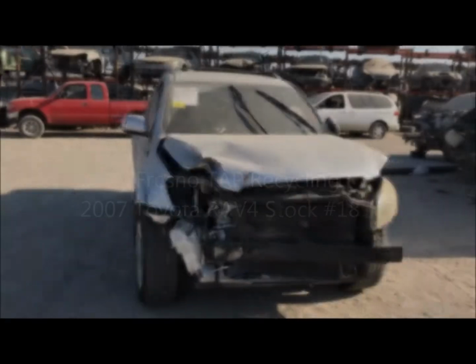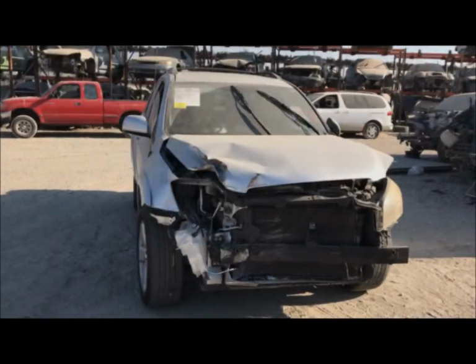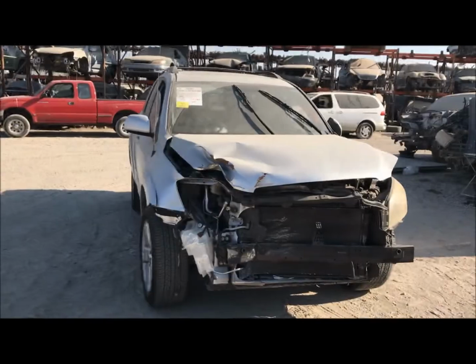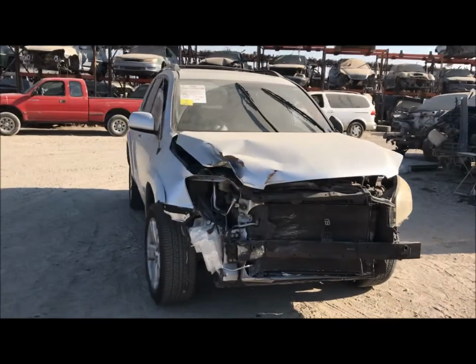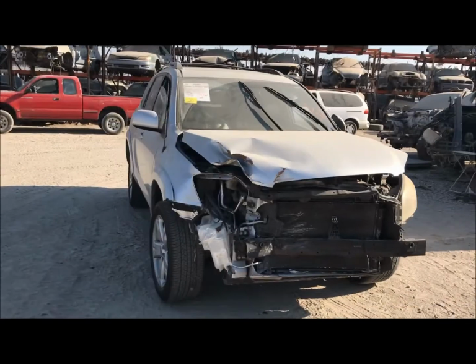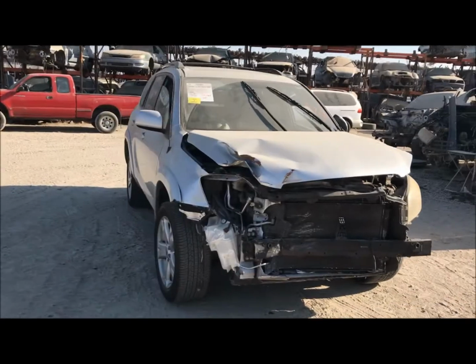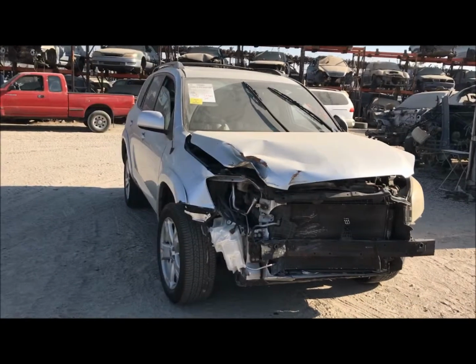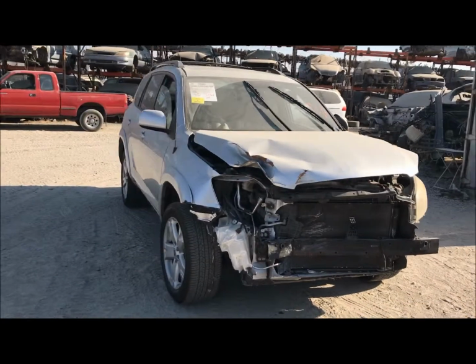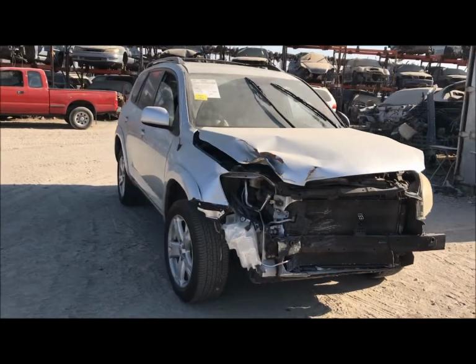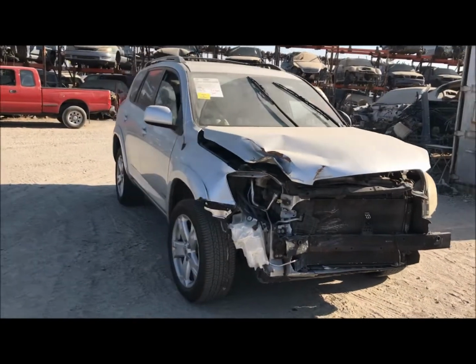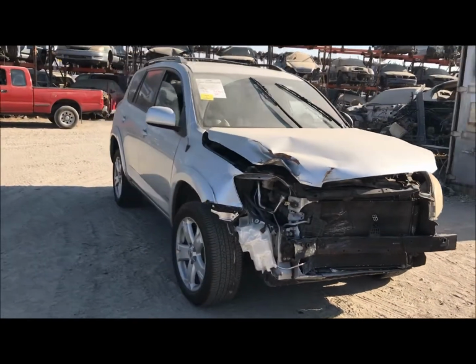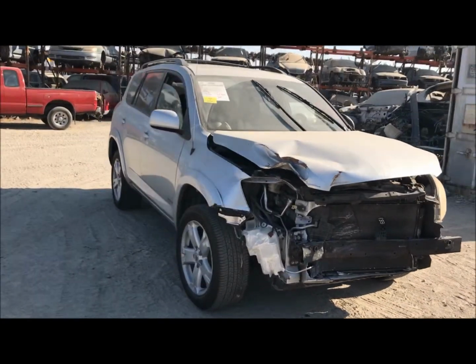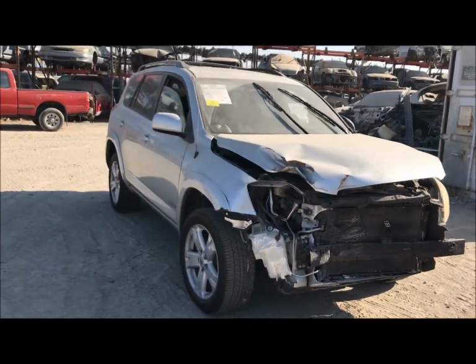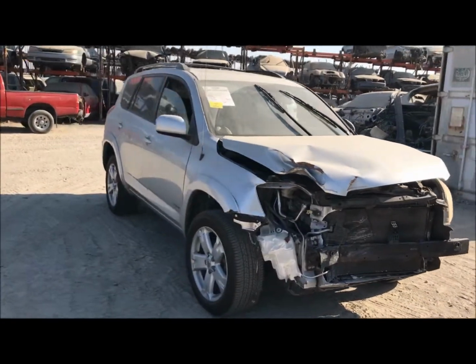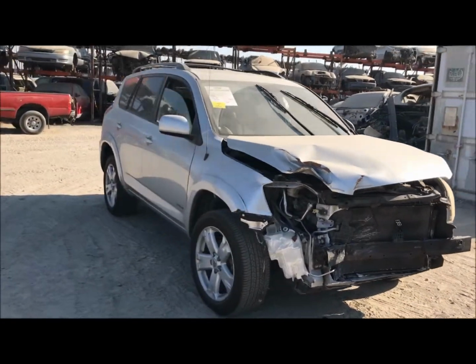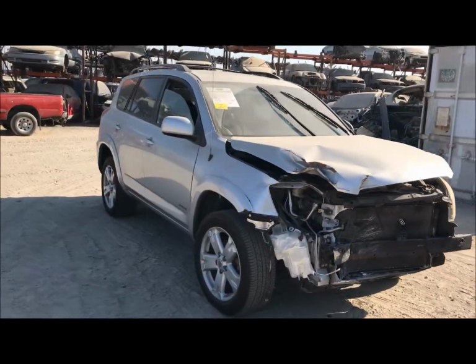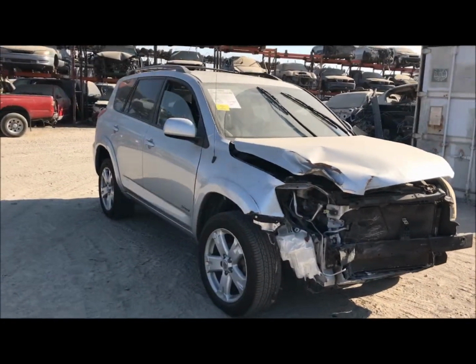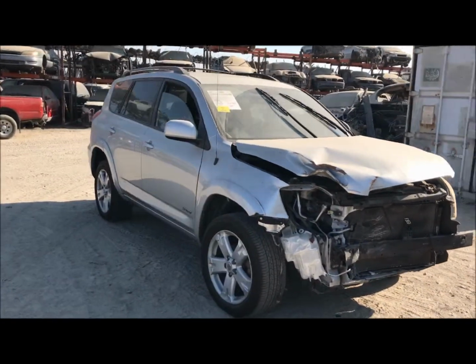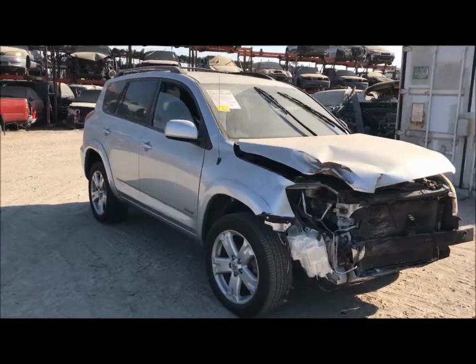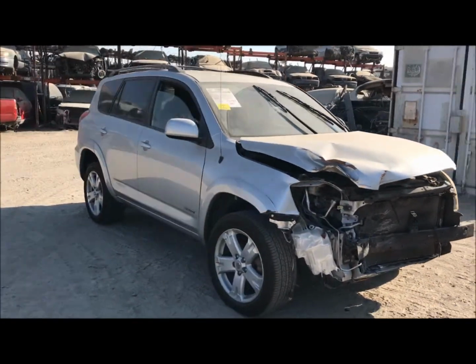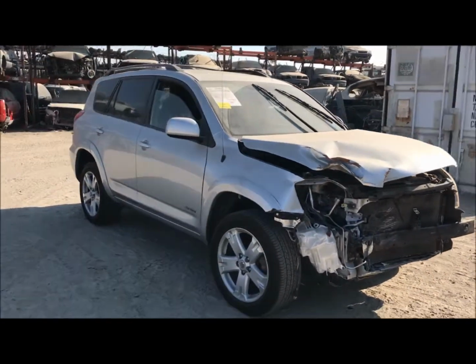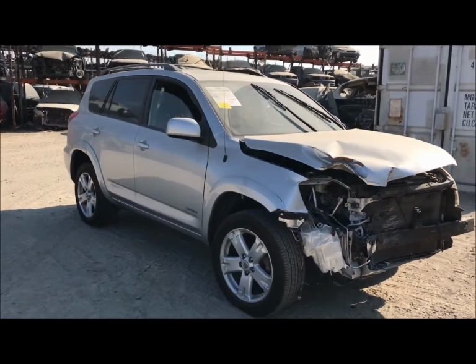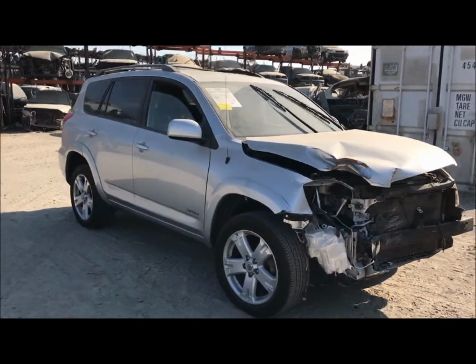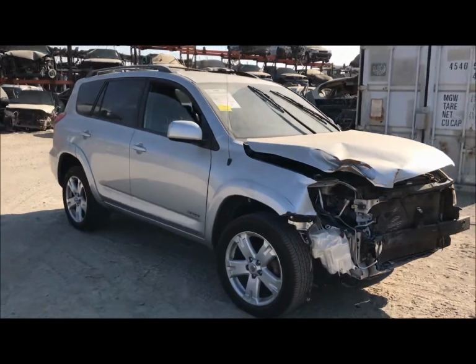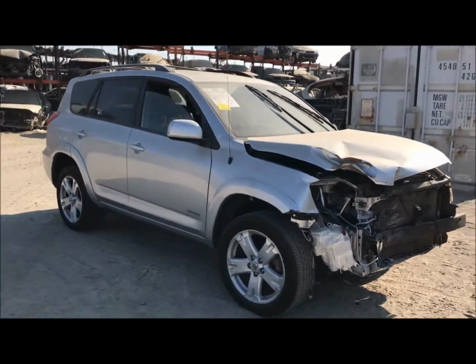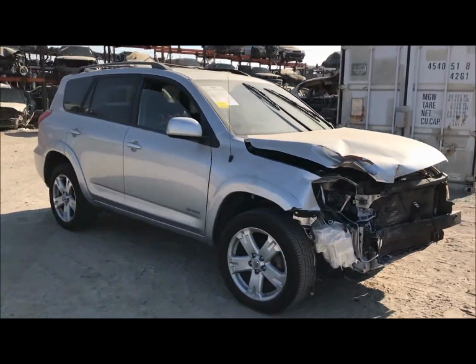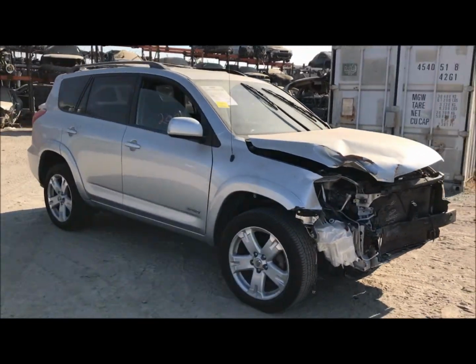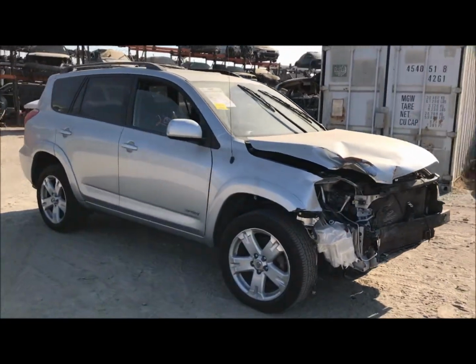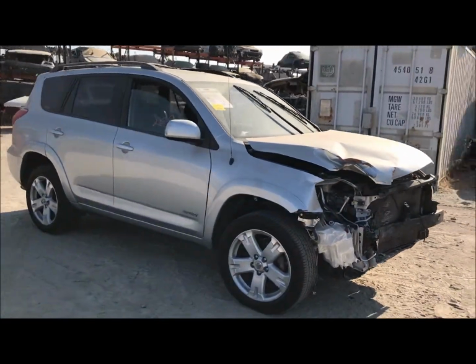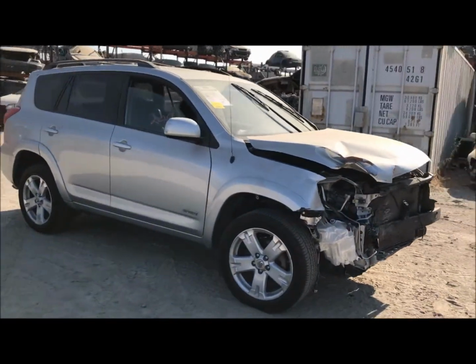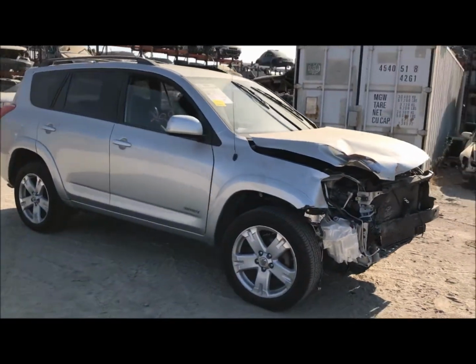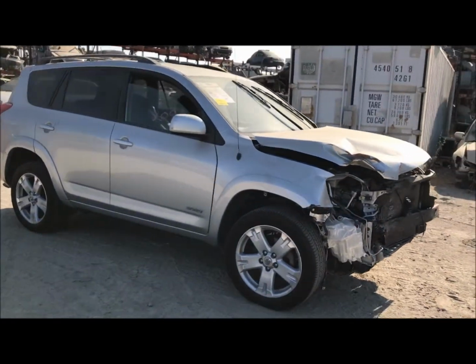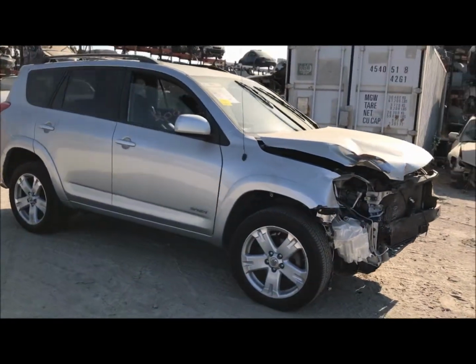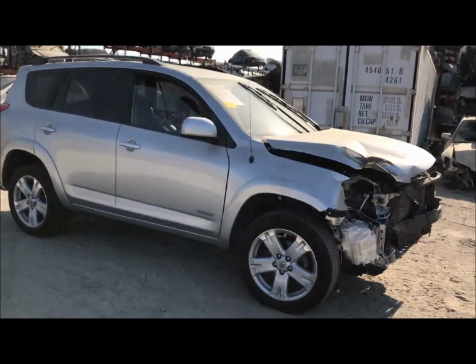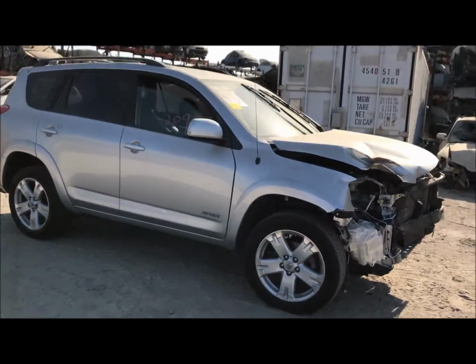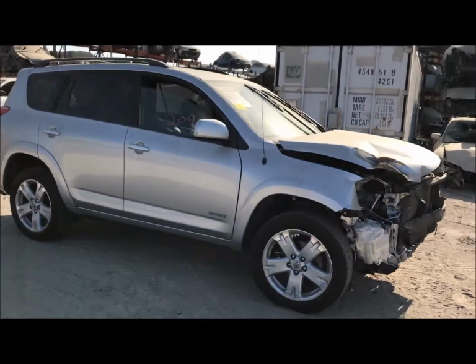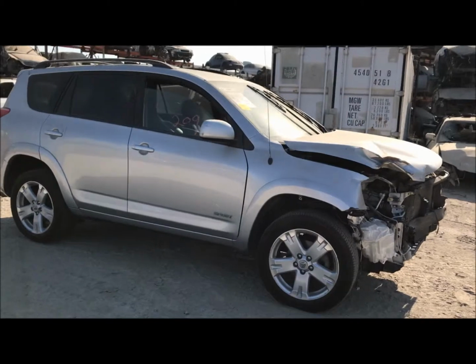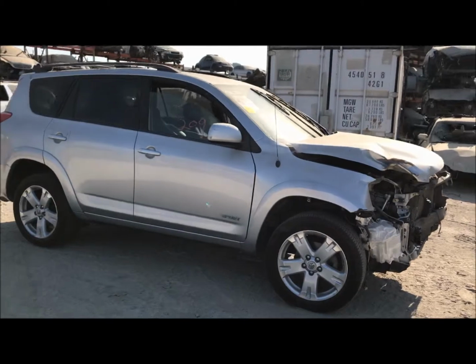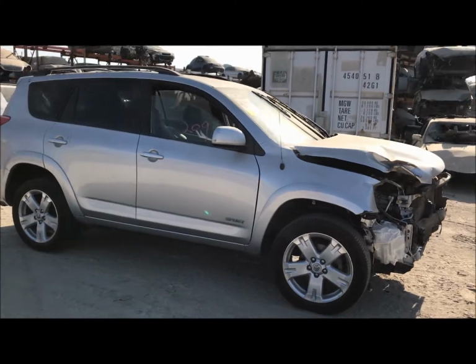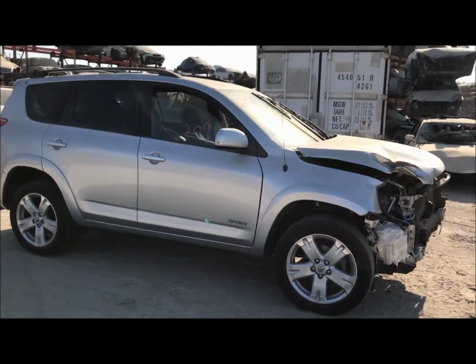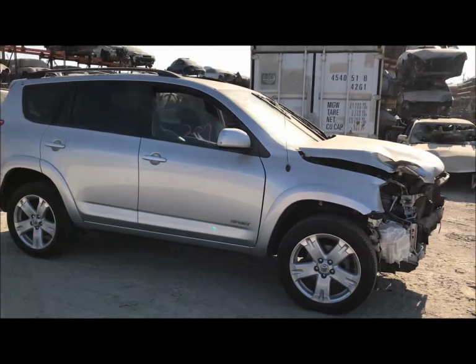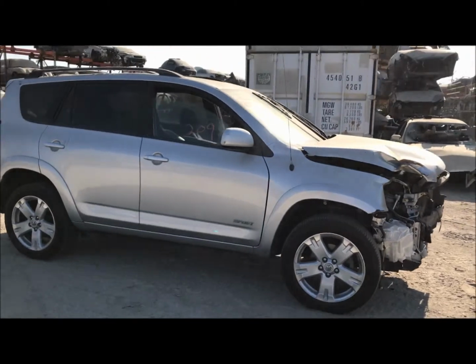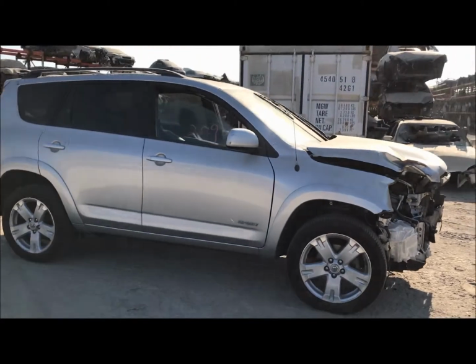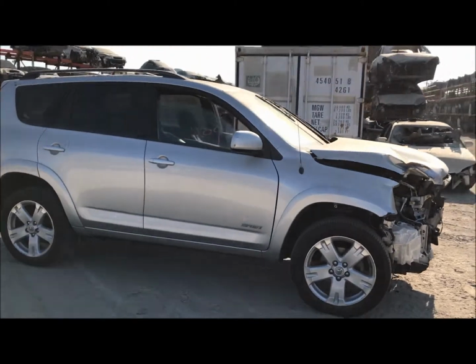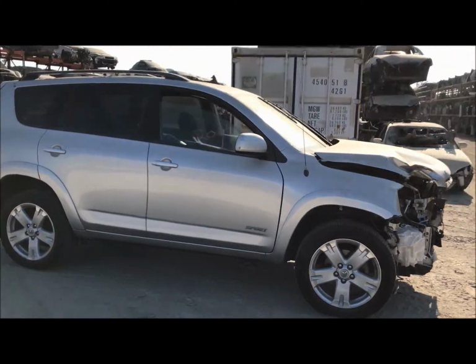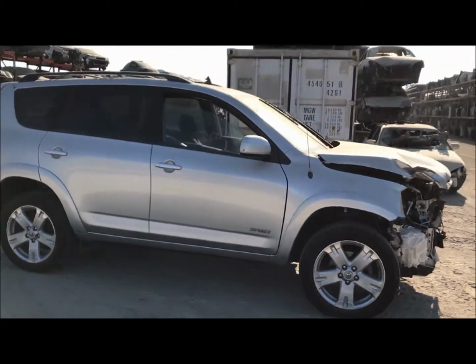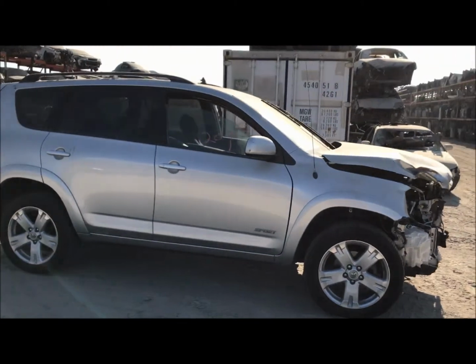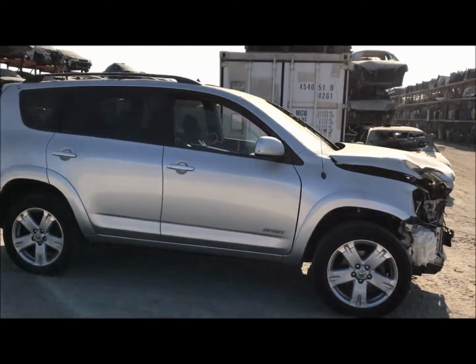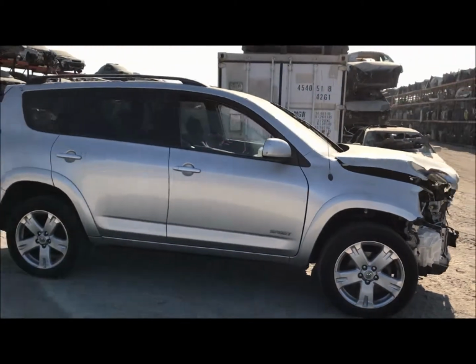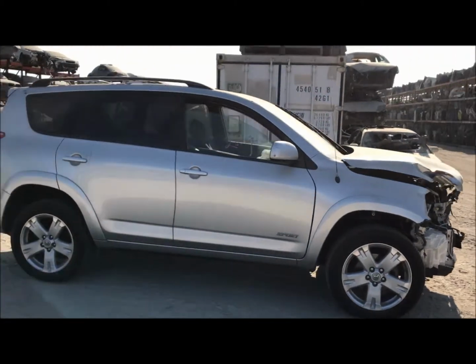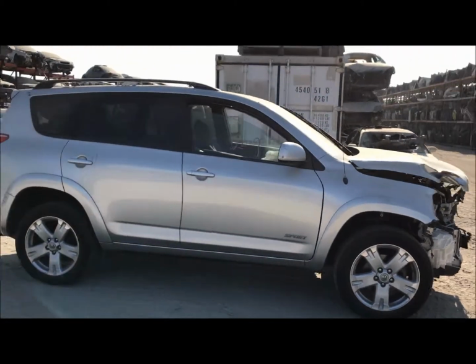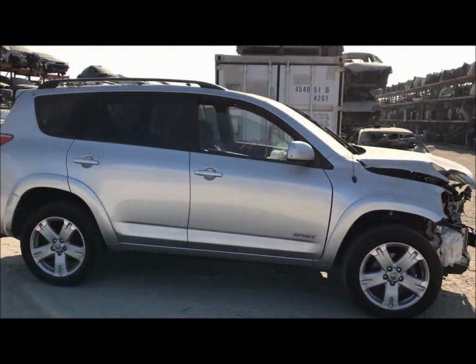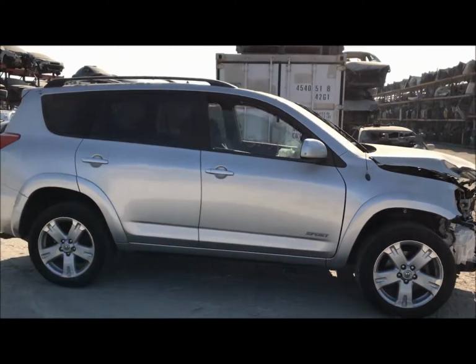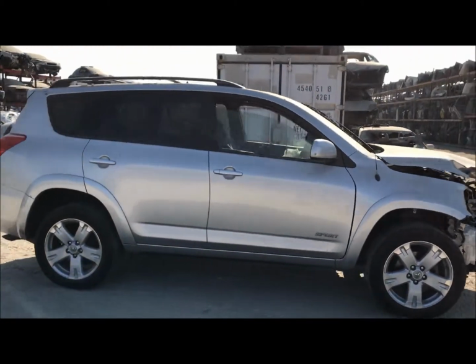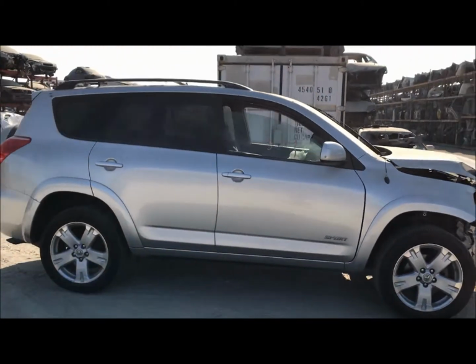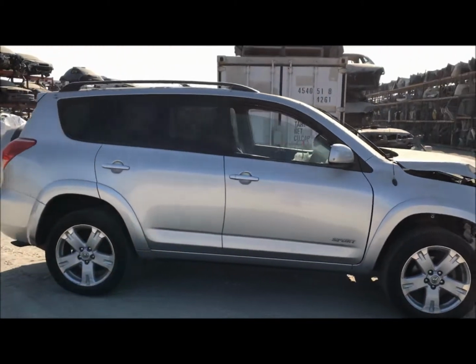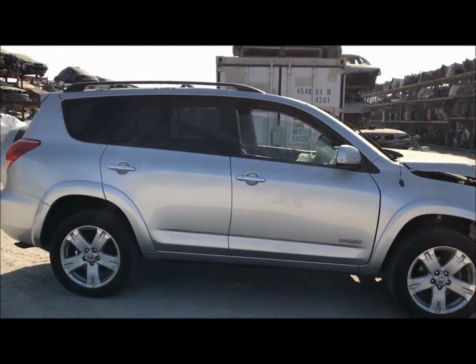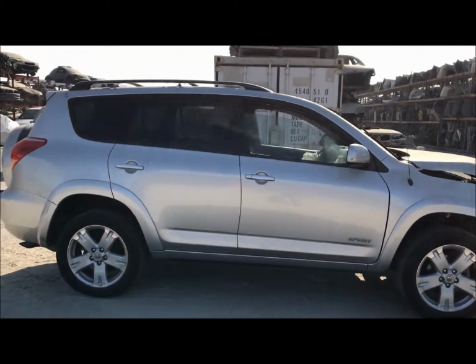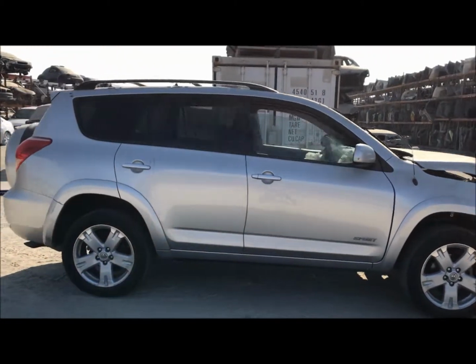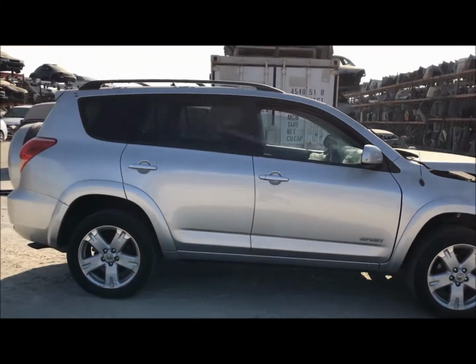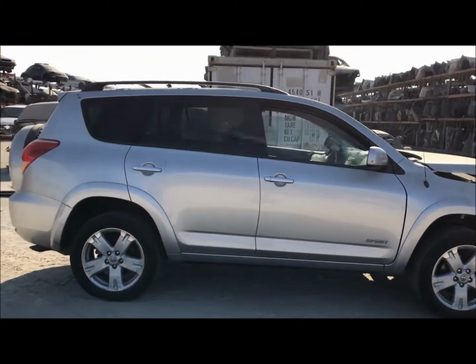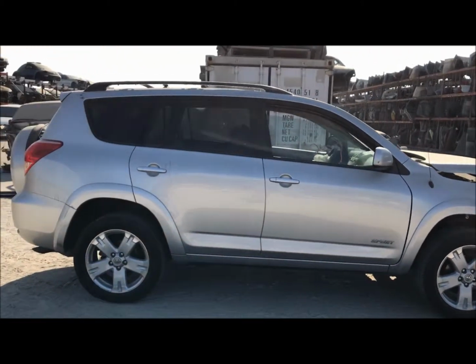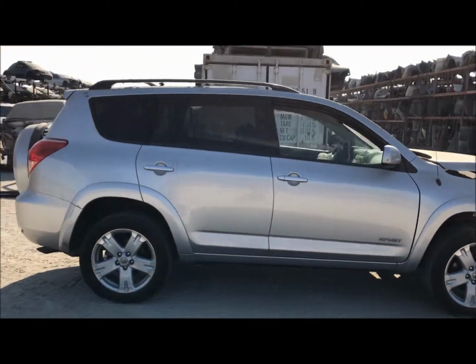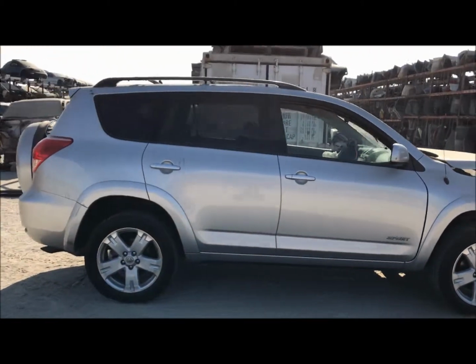Welcome to Fresno Tapper Cycling. Today we have a 2007 Toyota RAV4. It's got pretty good front end damage.